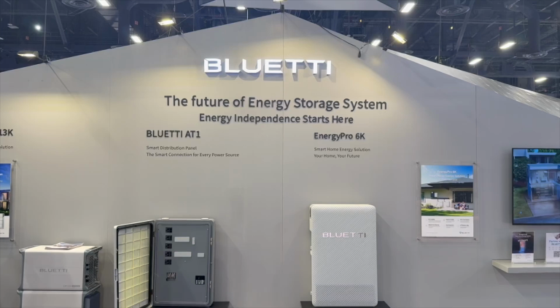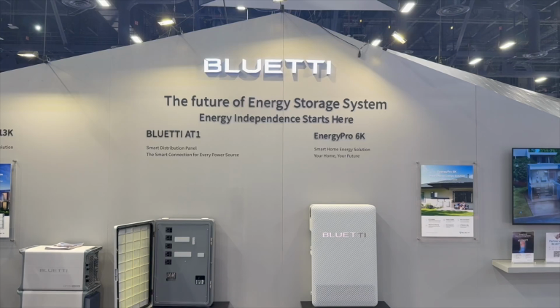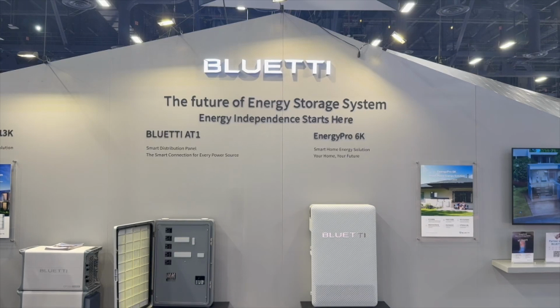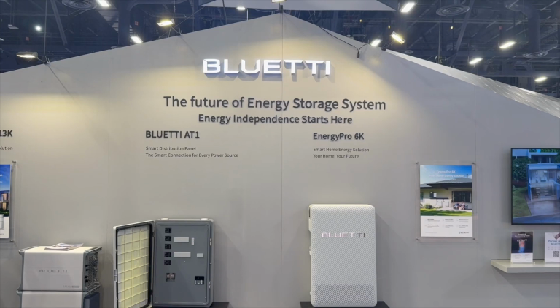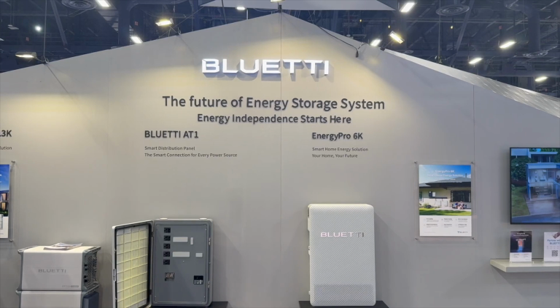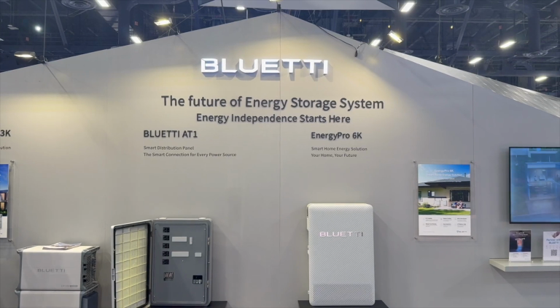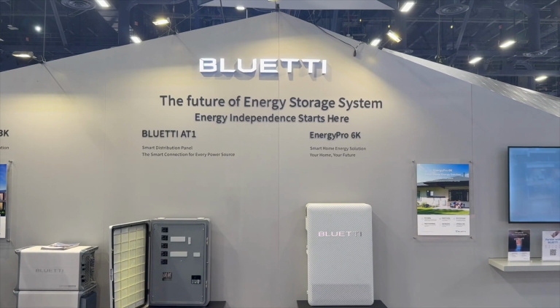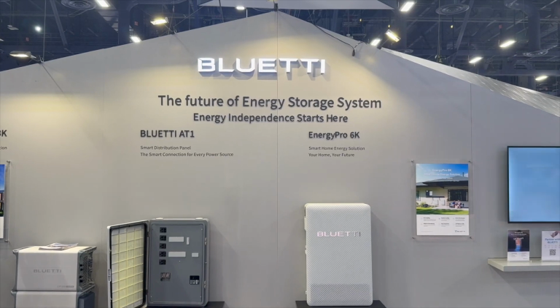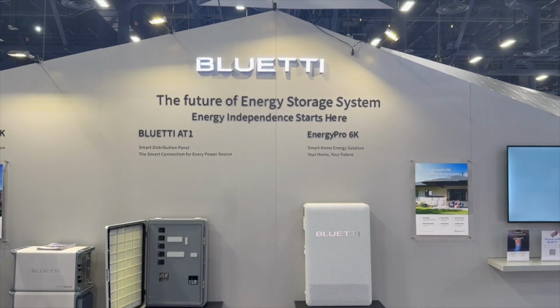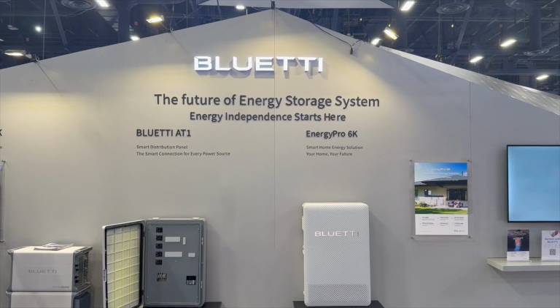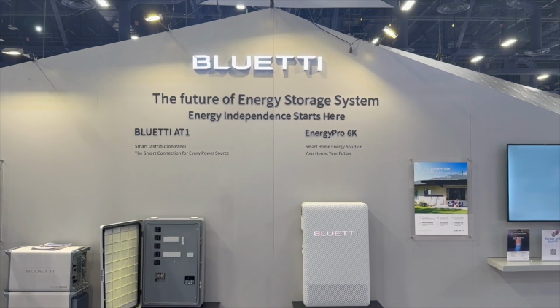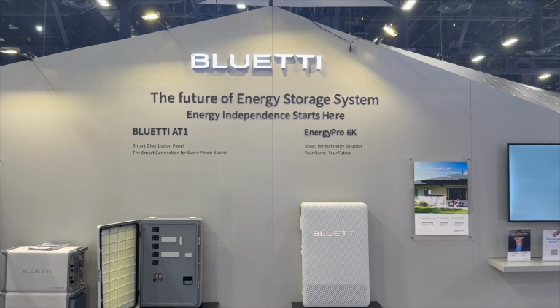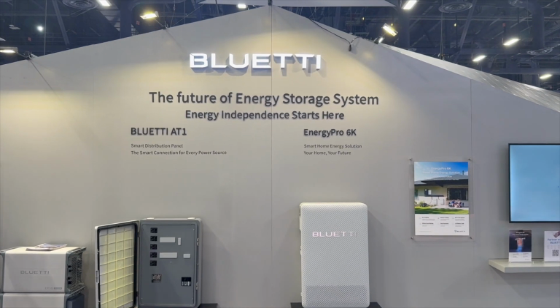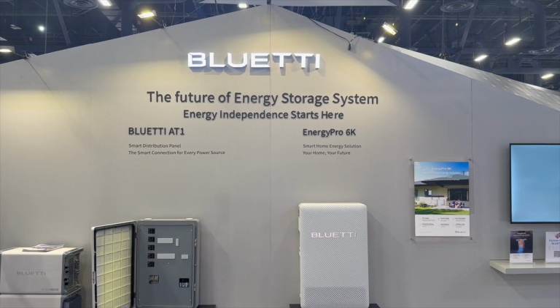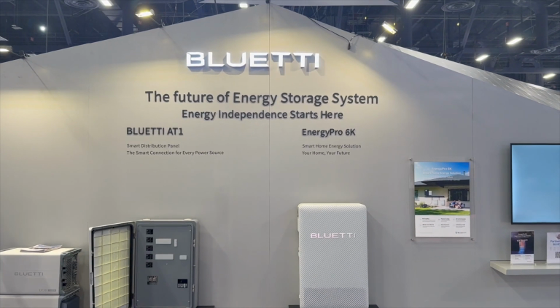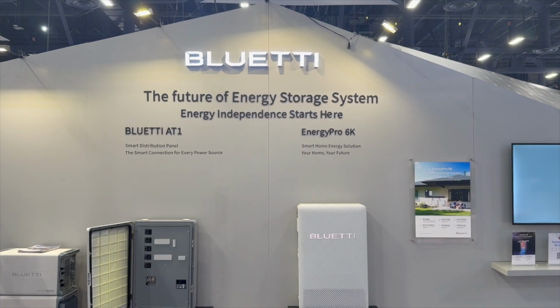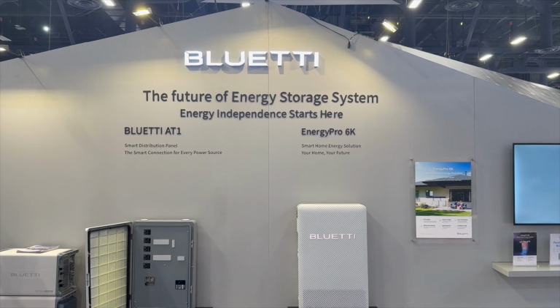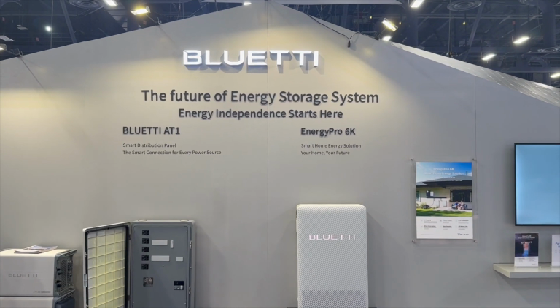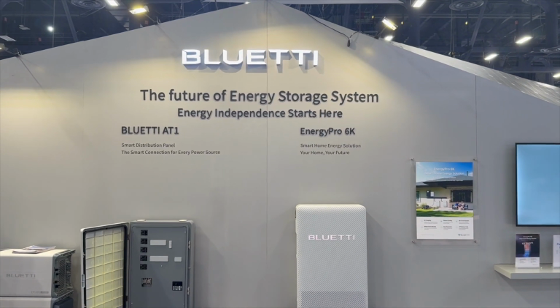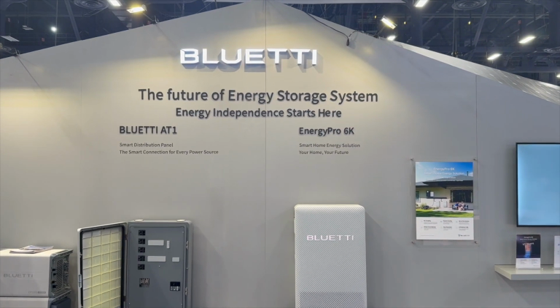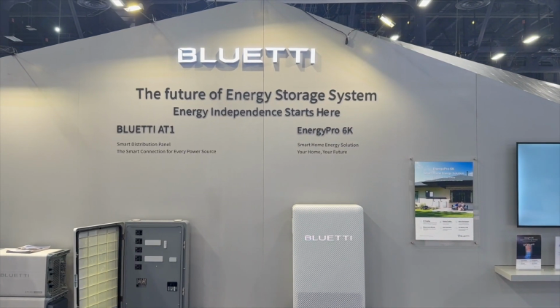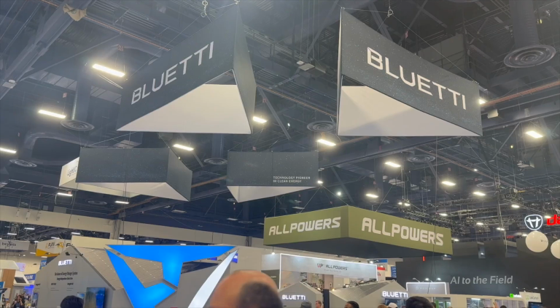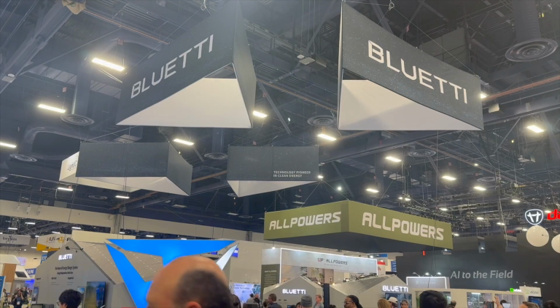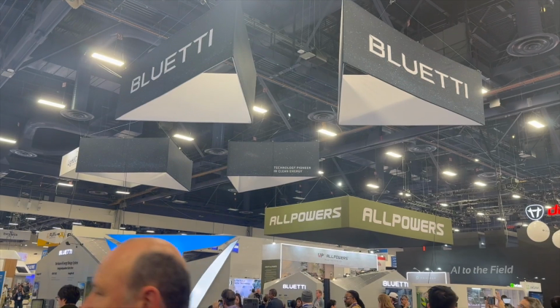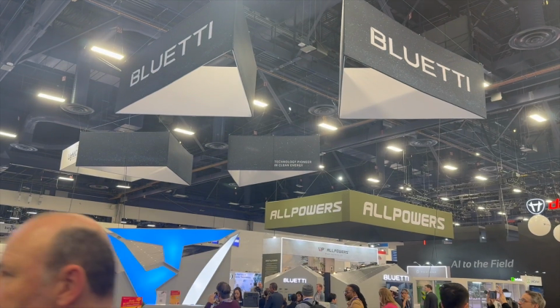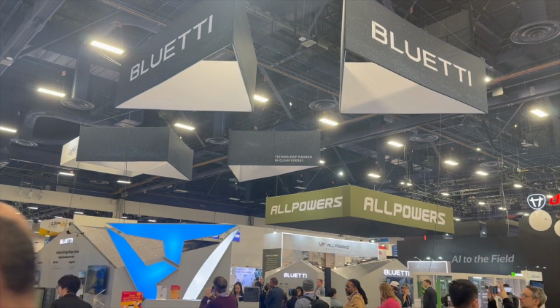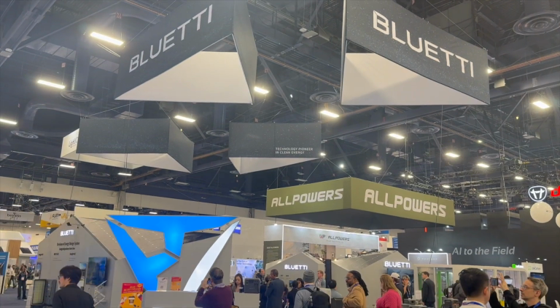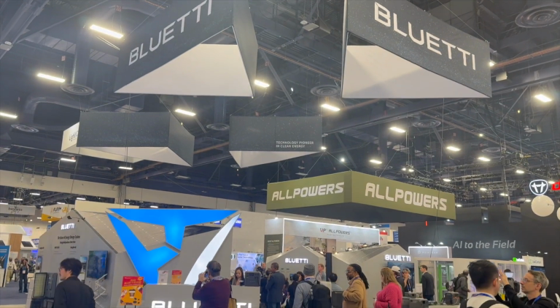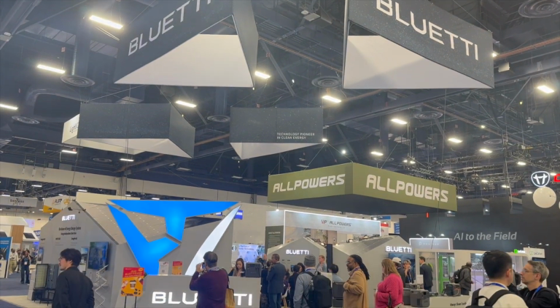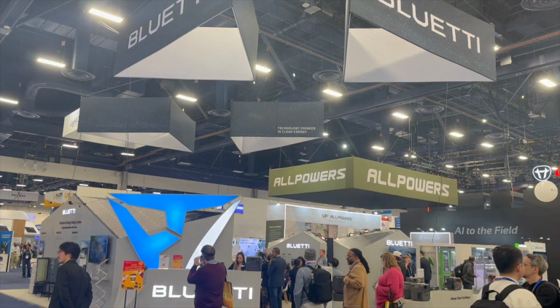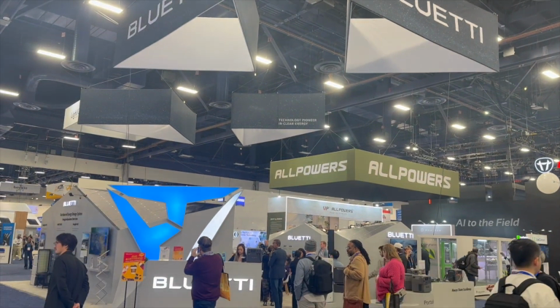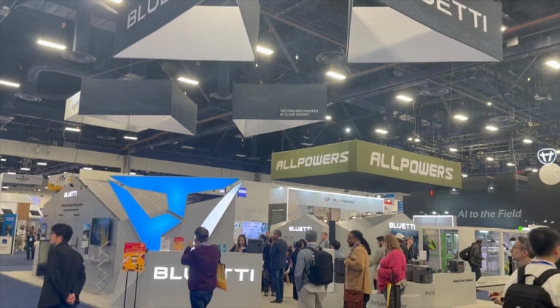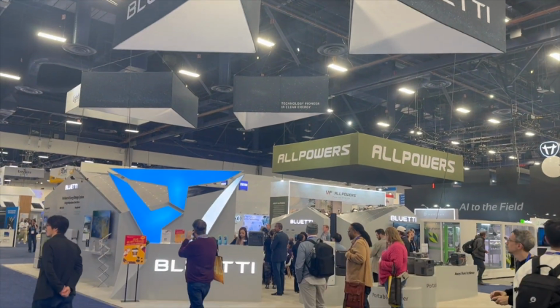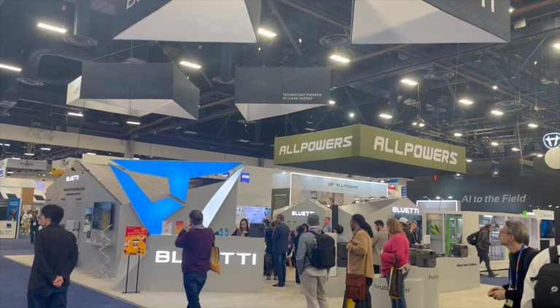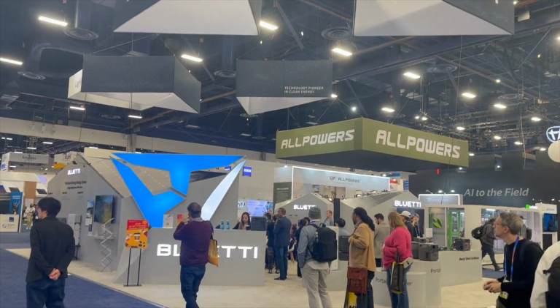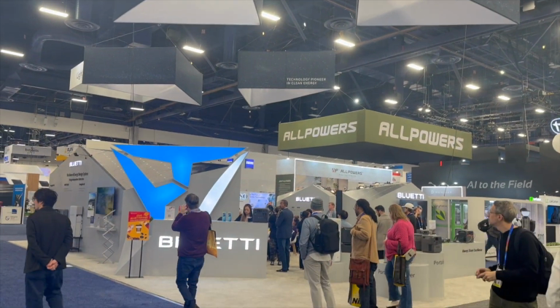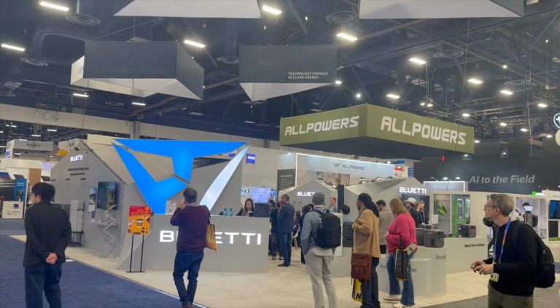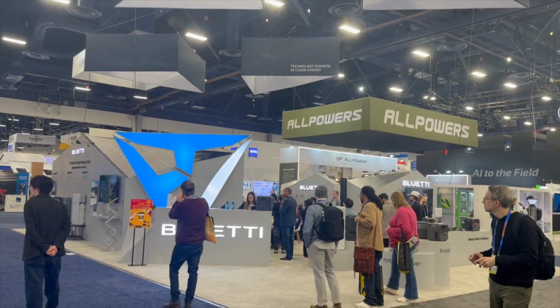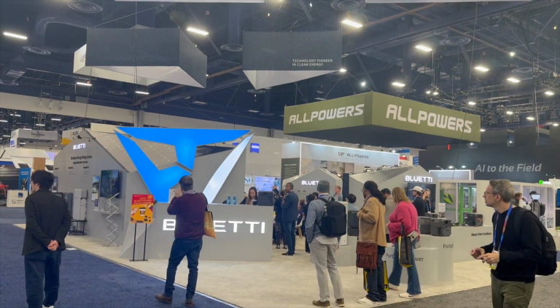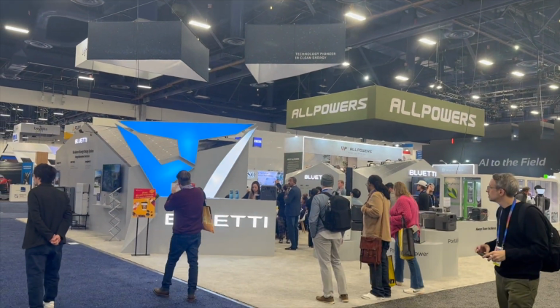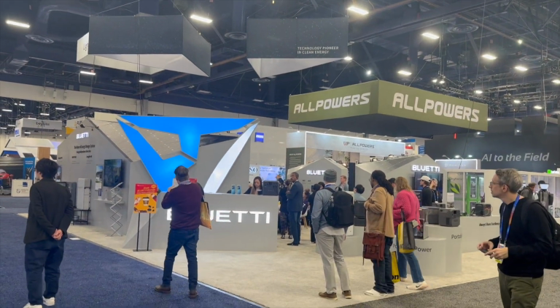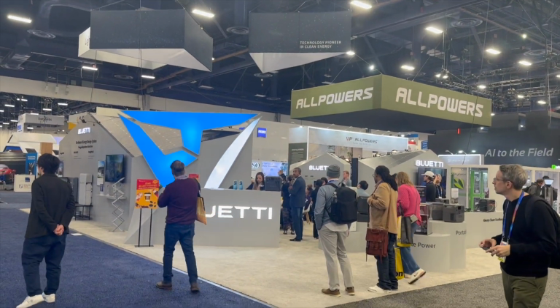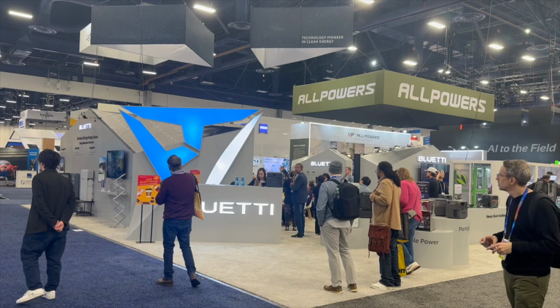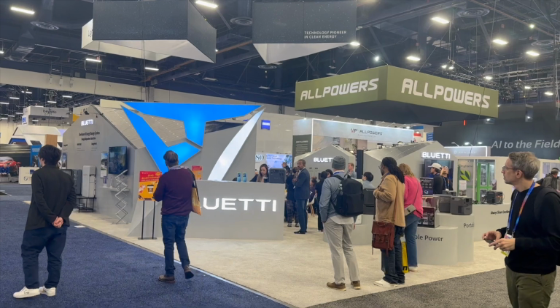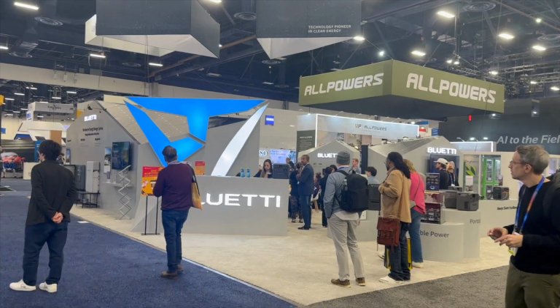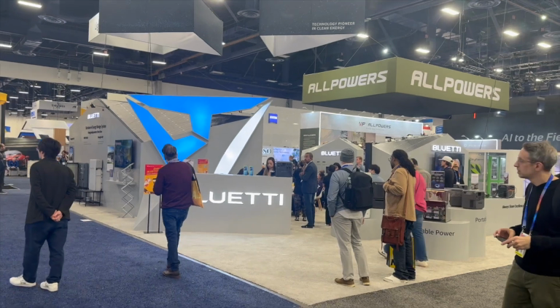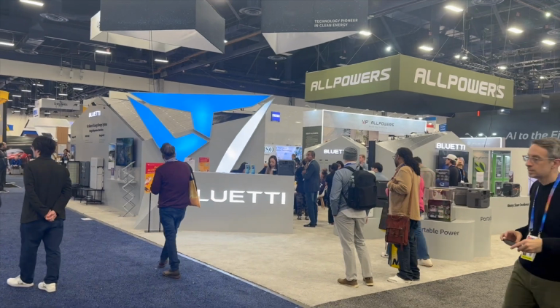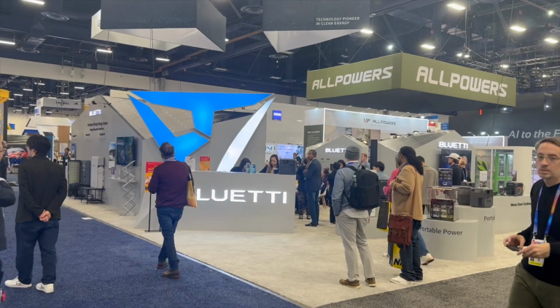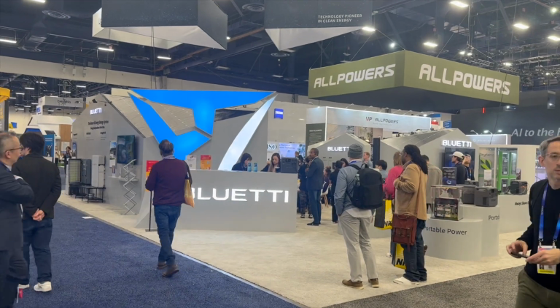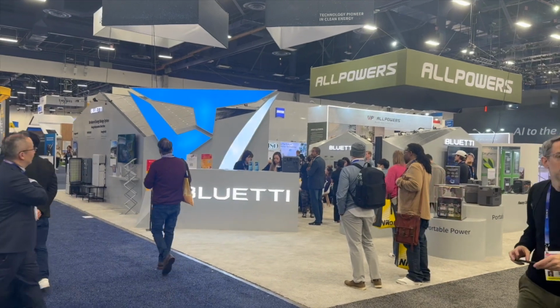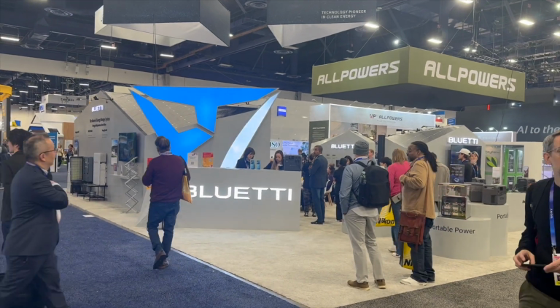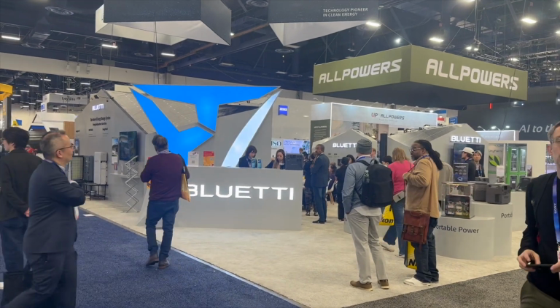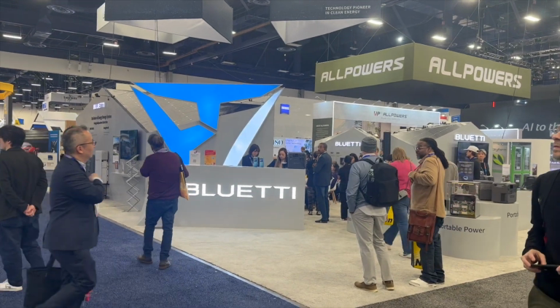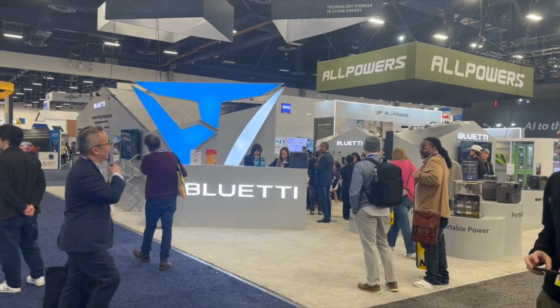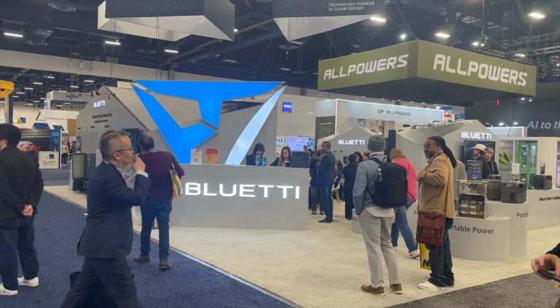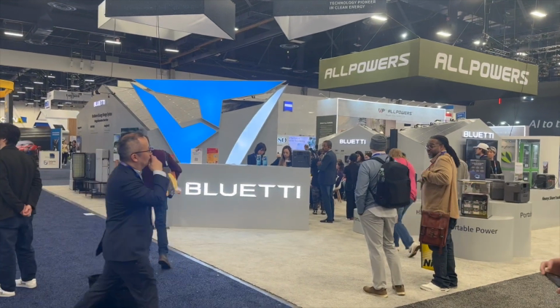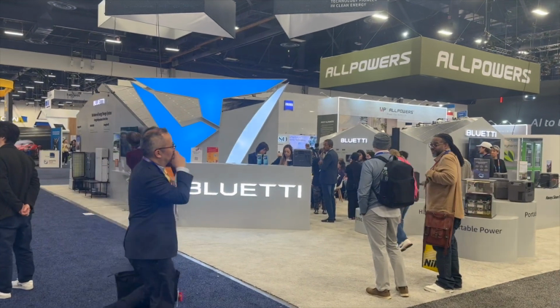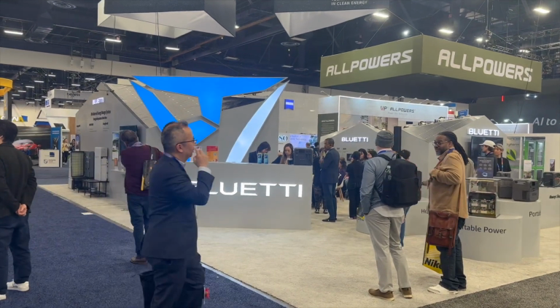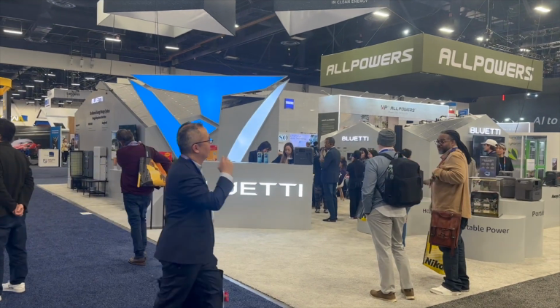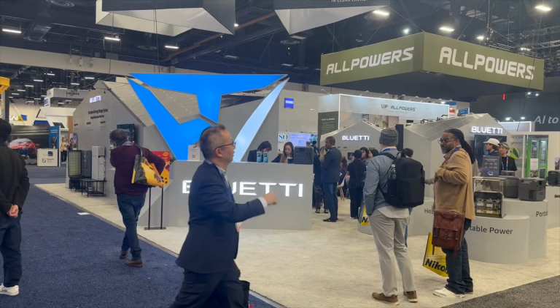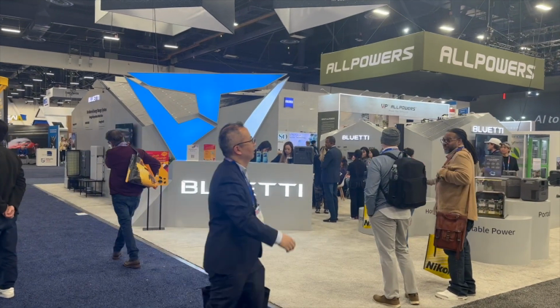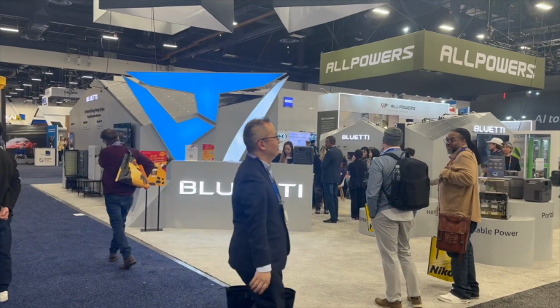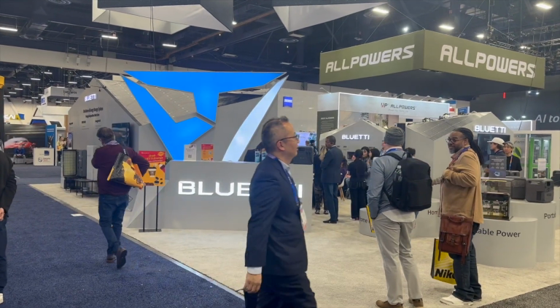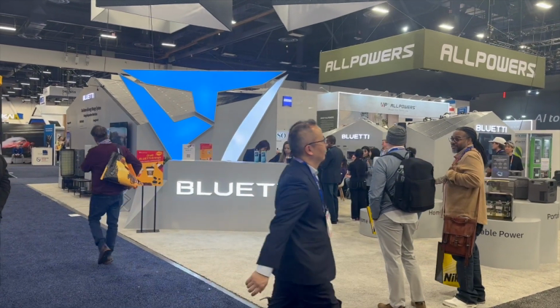At CES 2025, there were some new power stations and batteries being shown. I got to stop by the Blue Yeti booth and see three of their upcoming products.